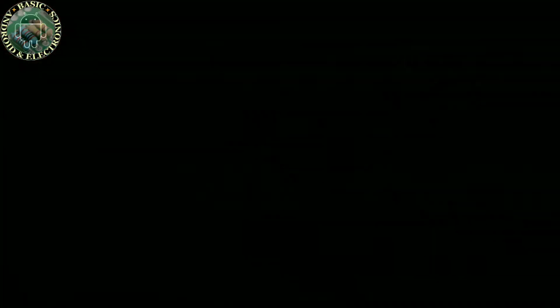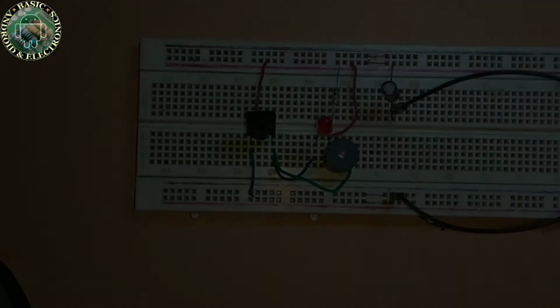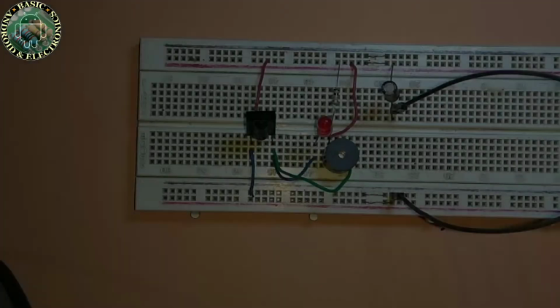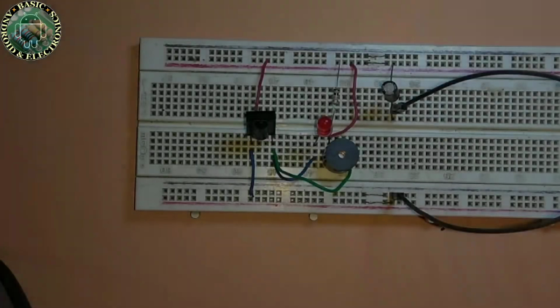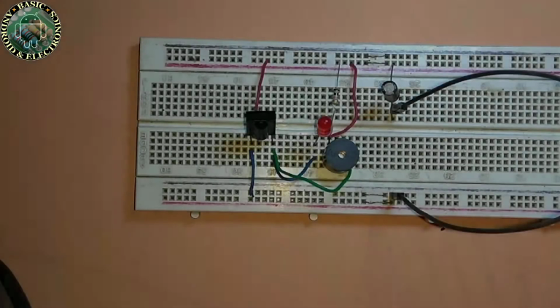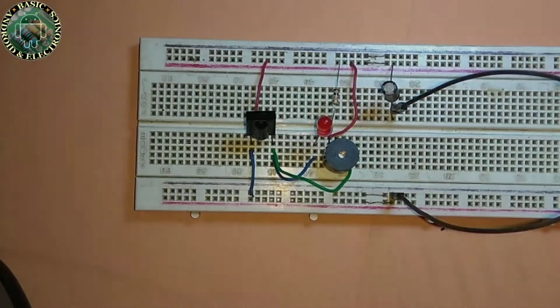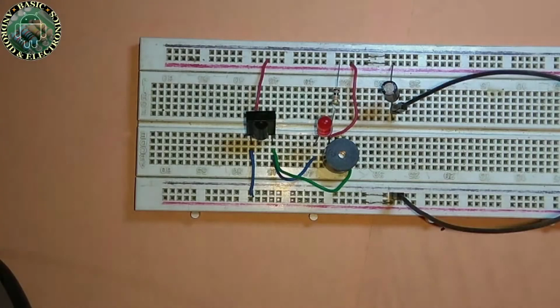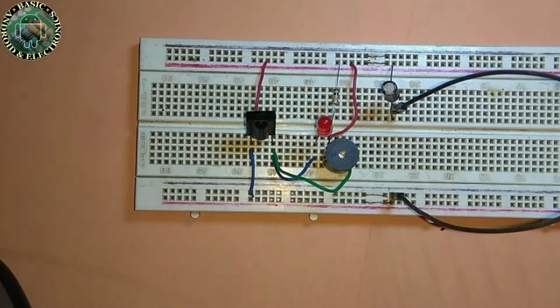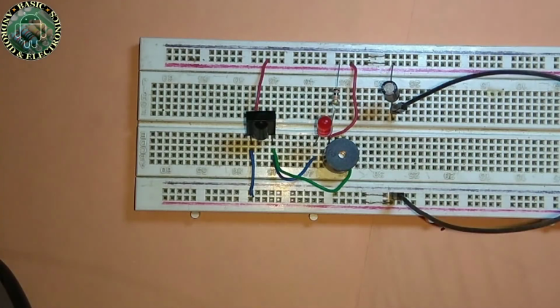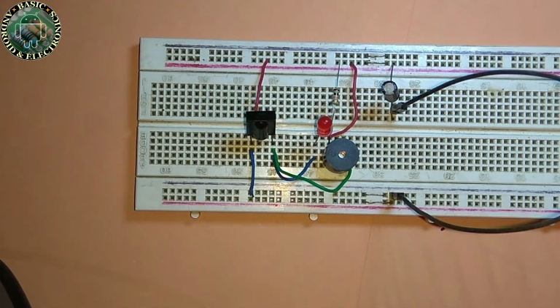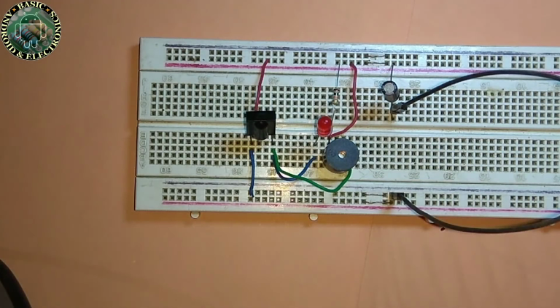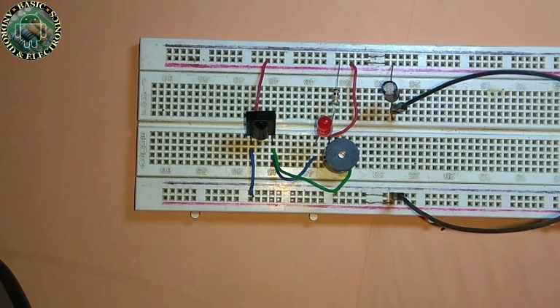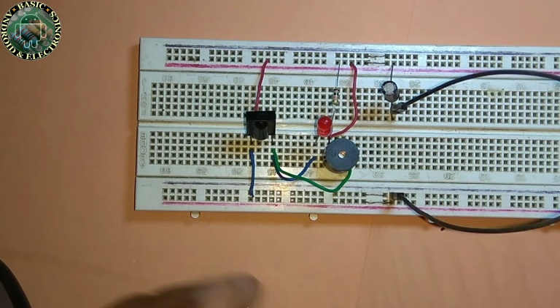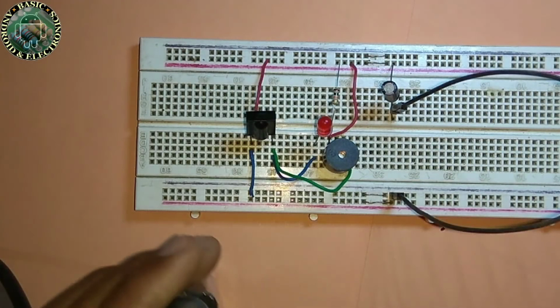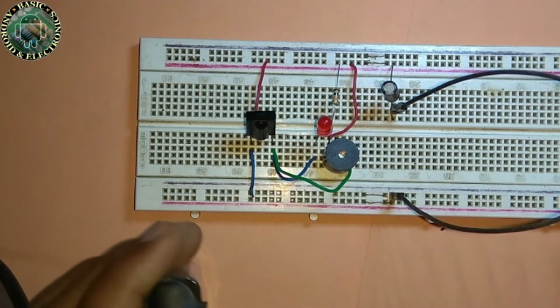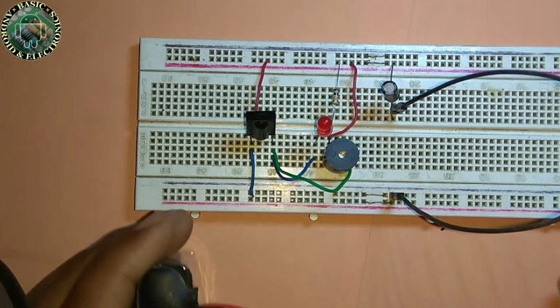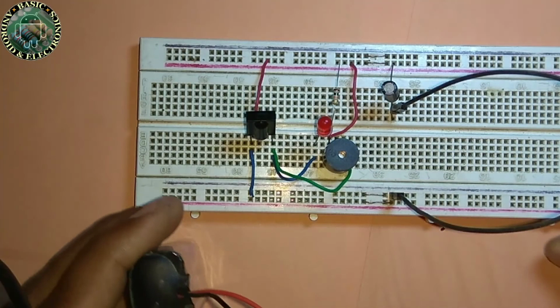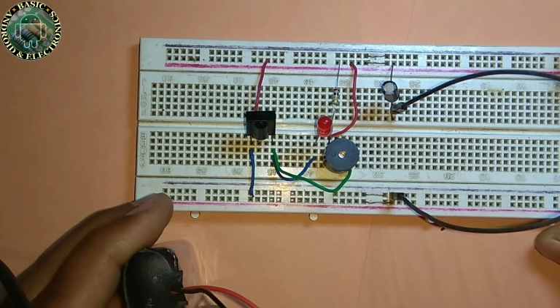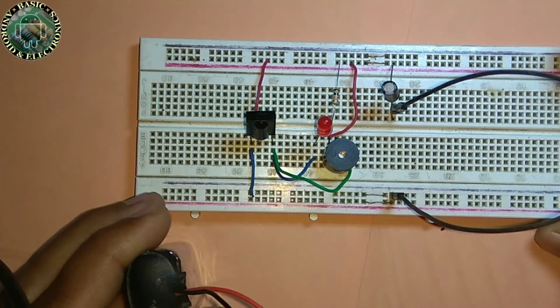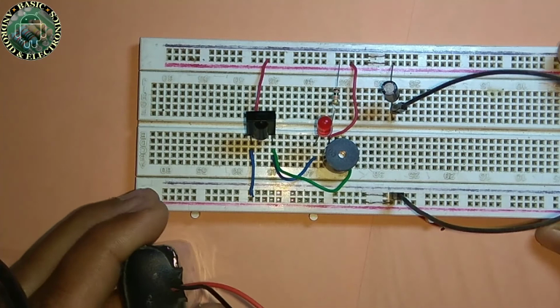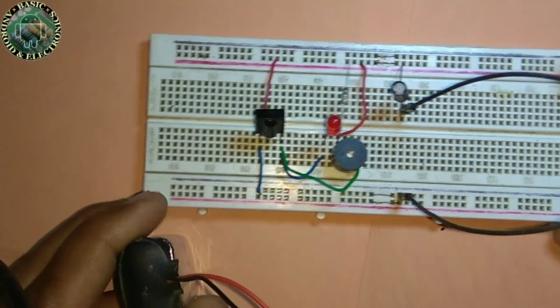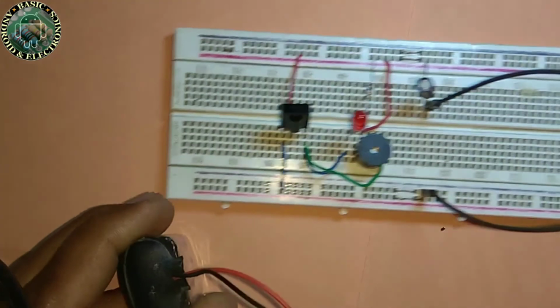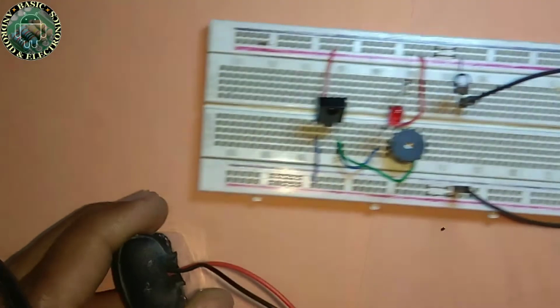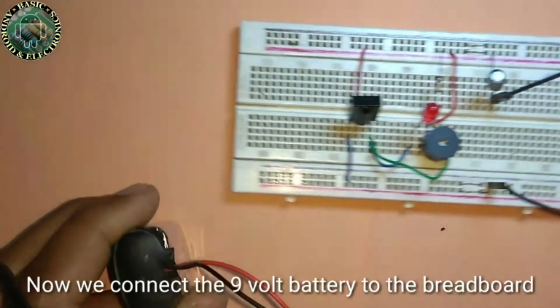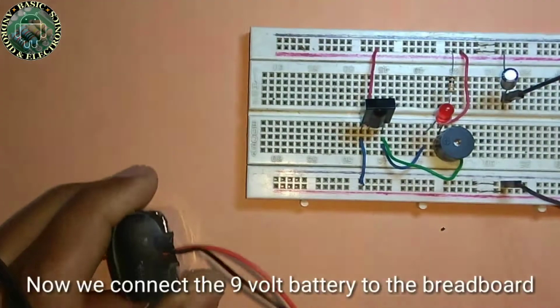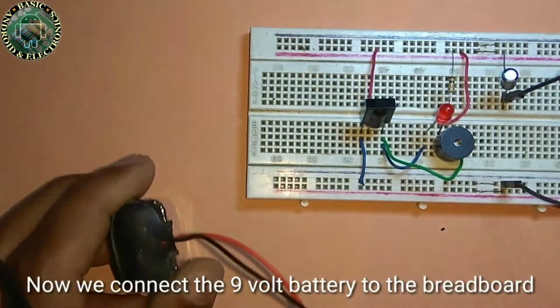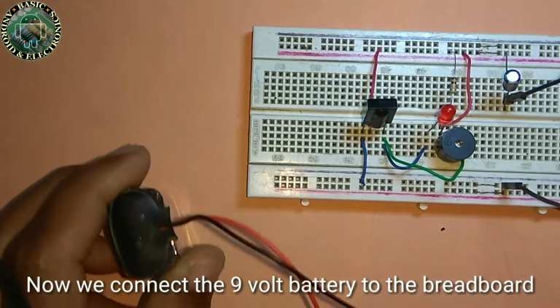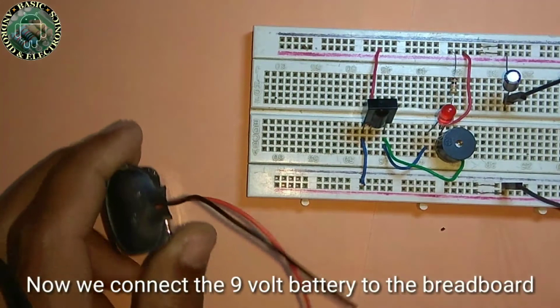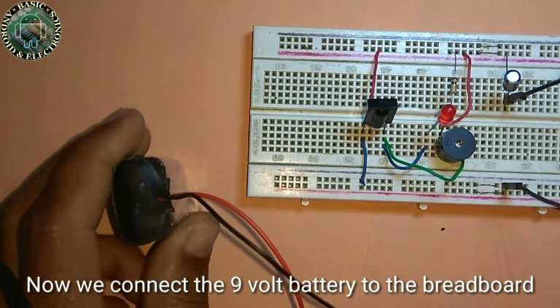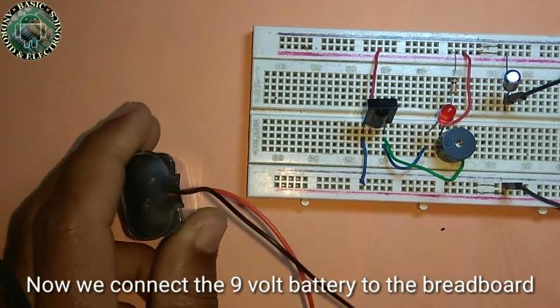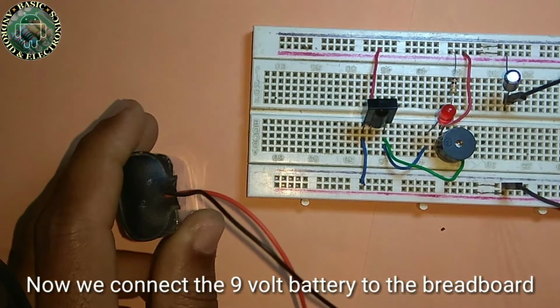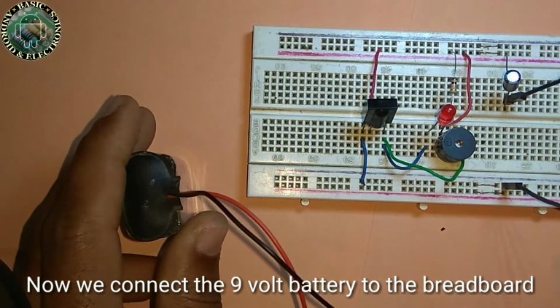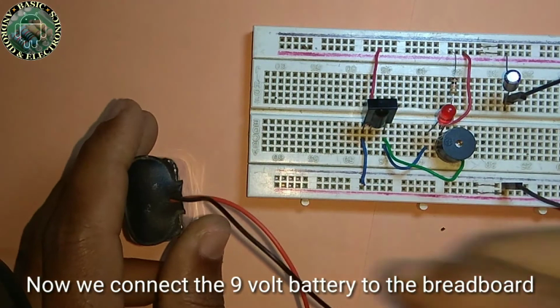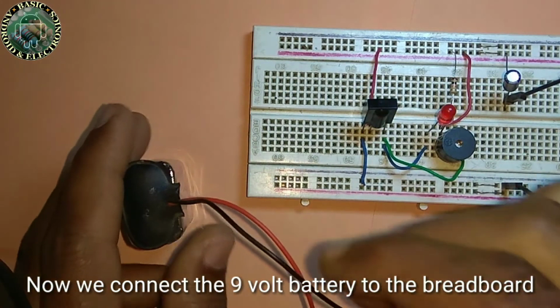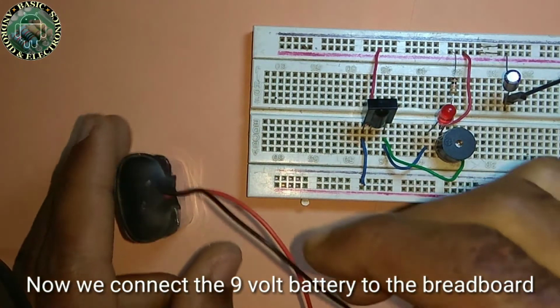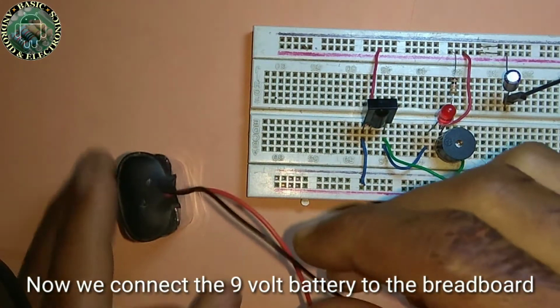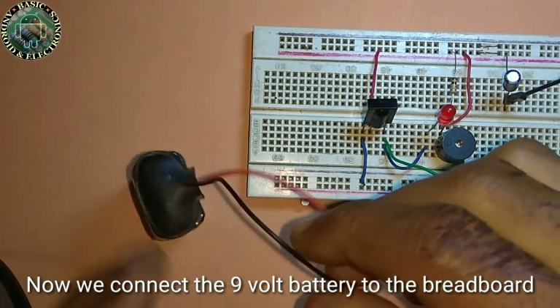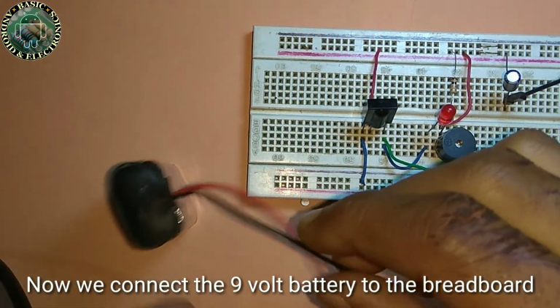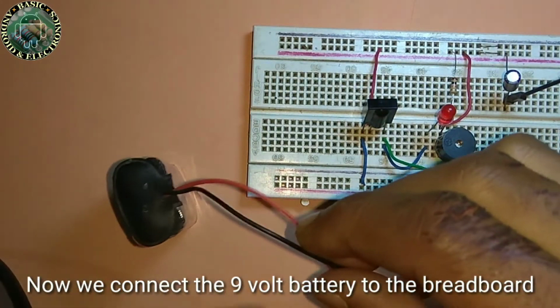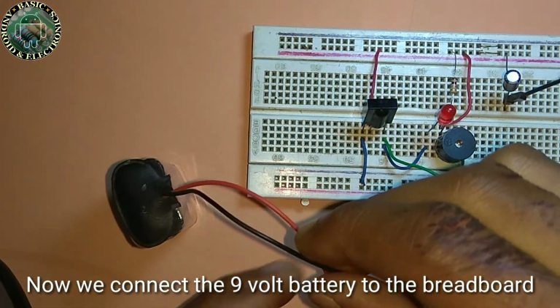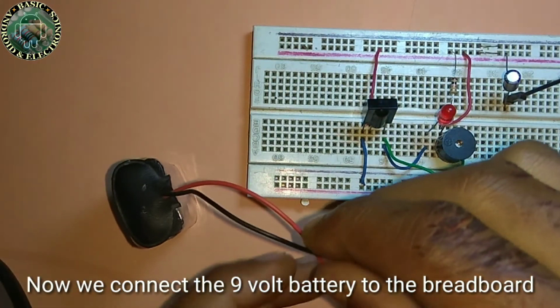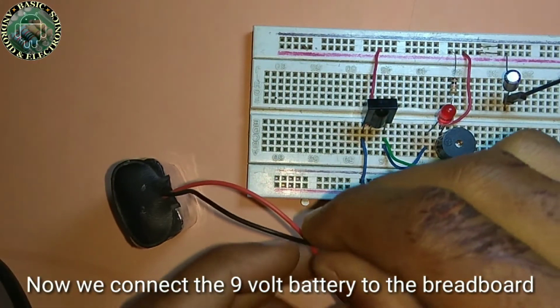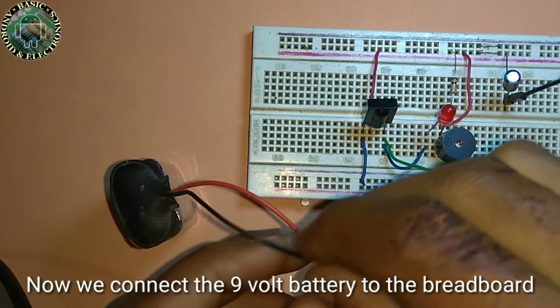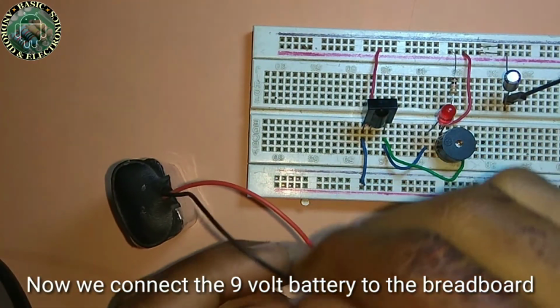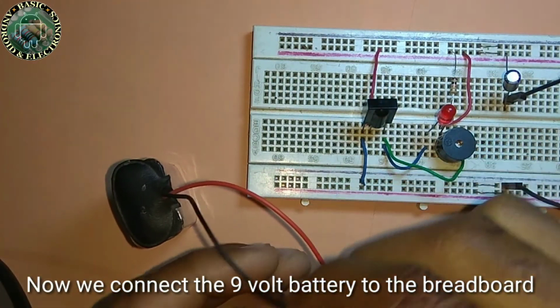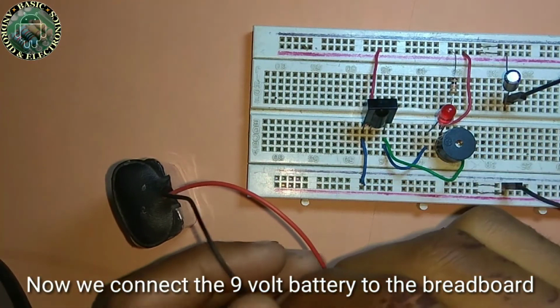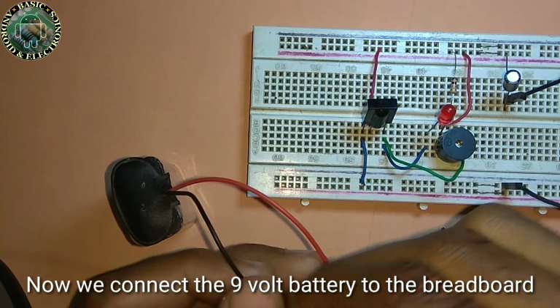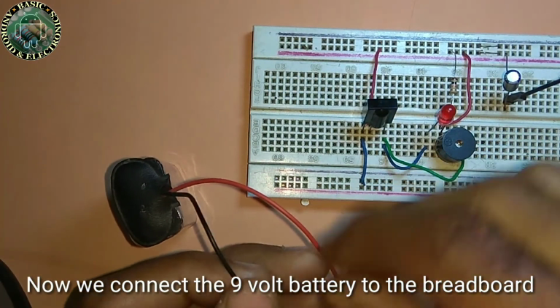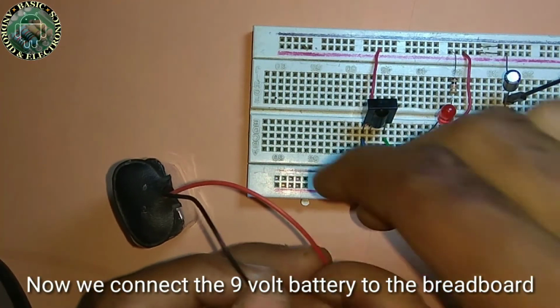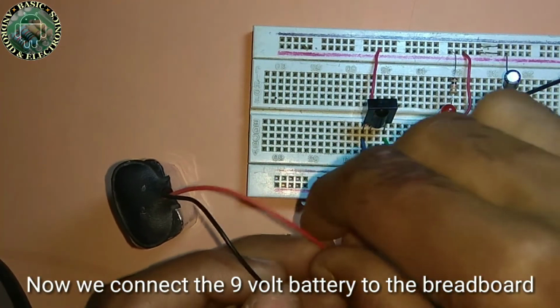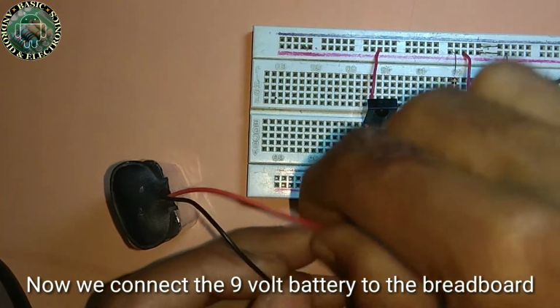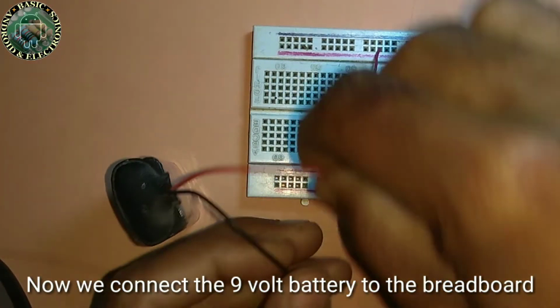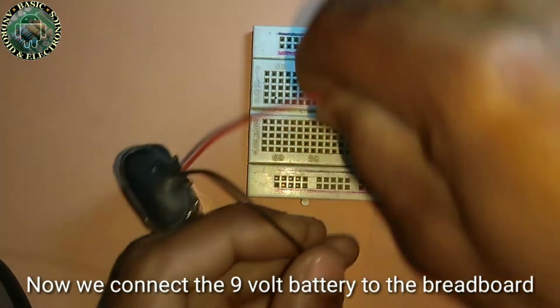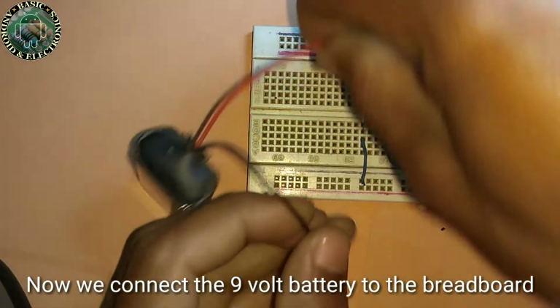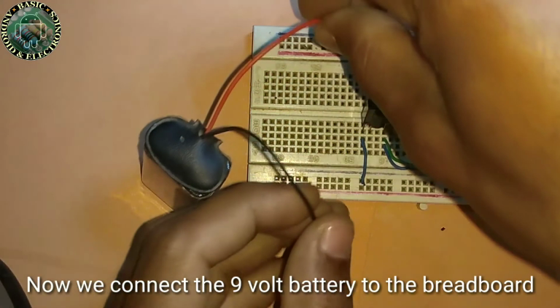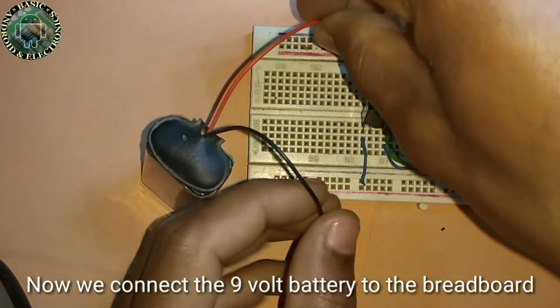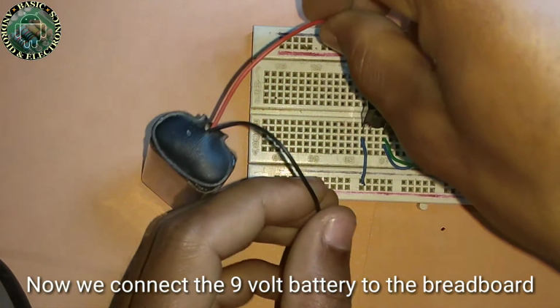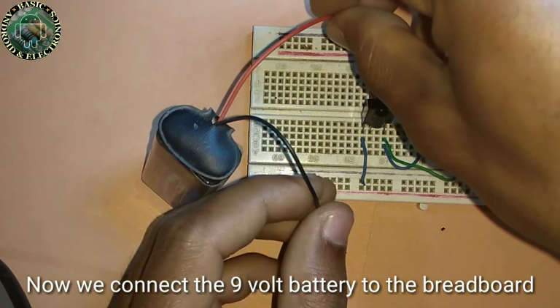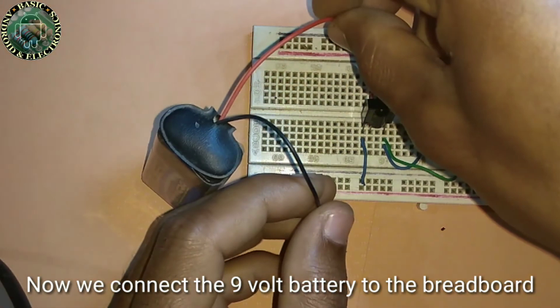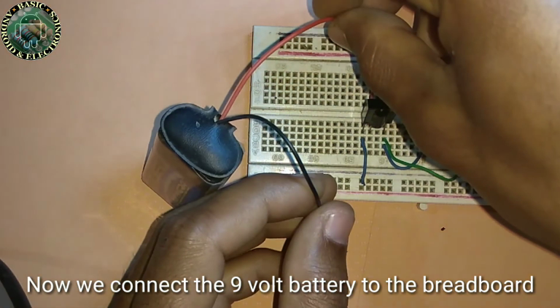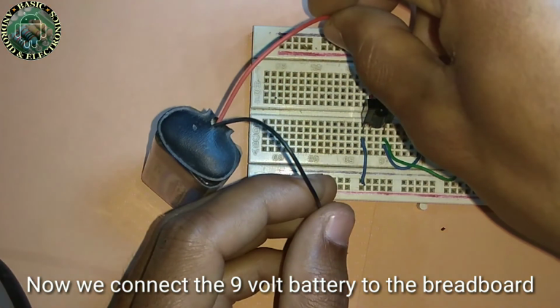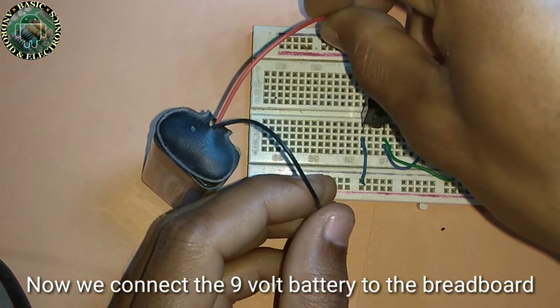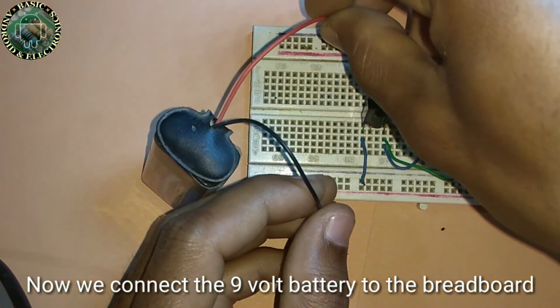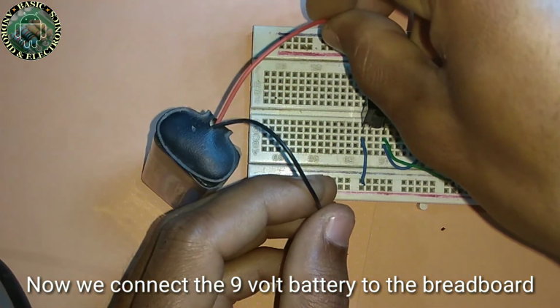The circuit is ready. Now we connect the 9 volt battery to the breadboard.